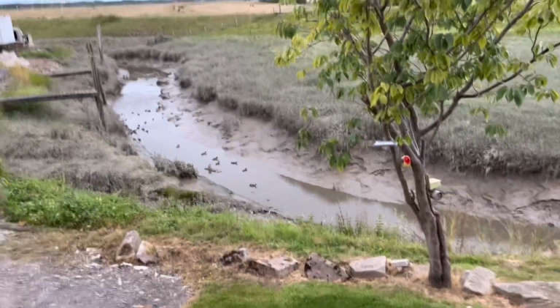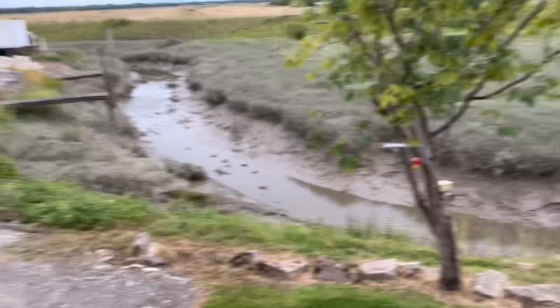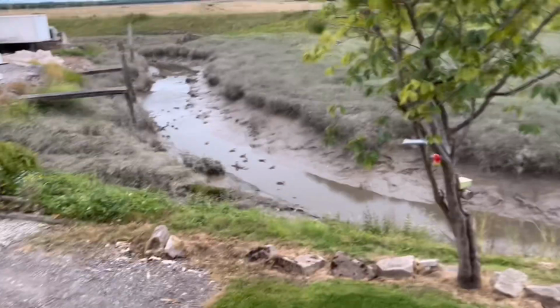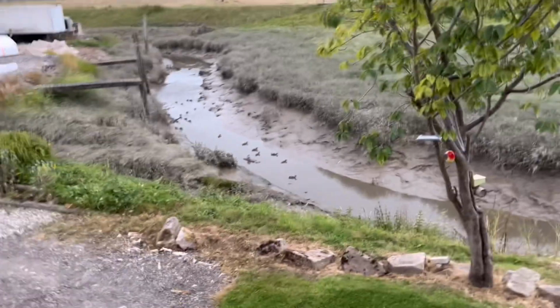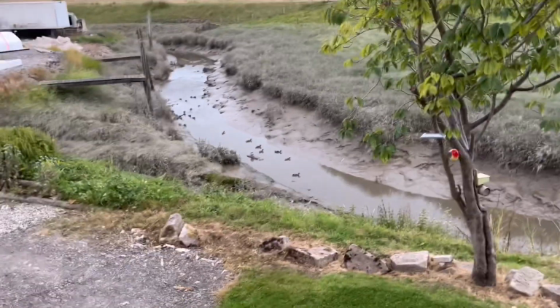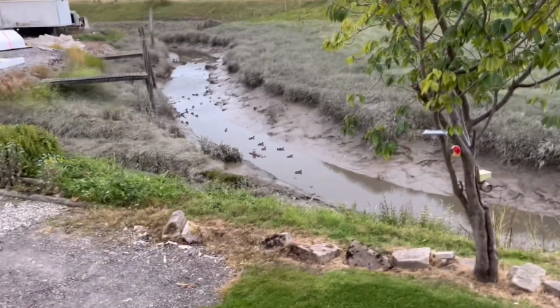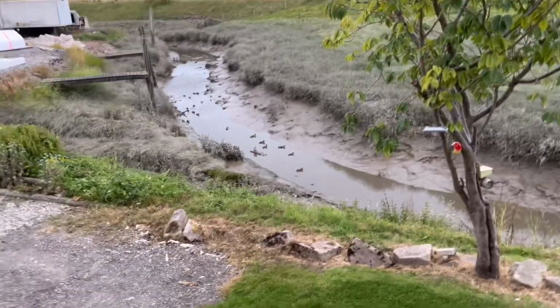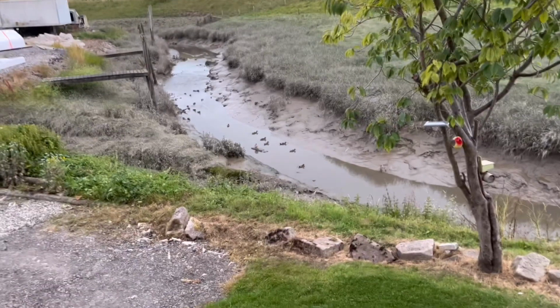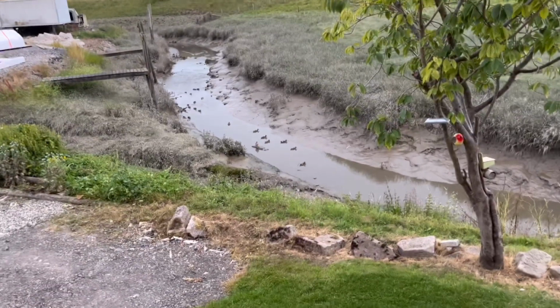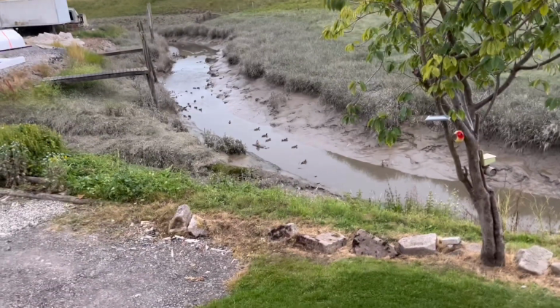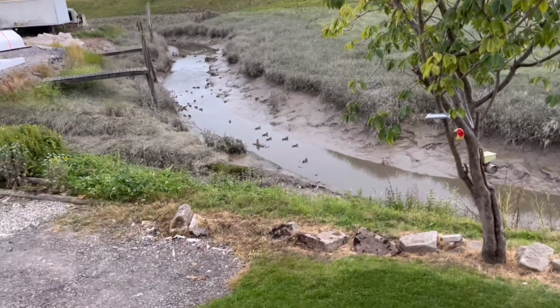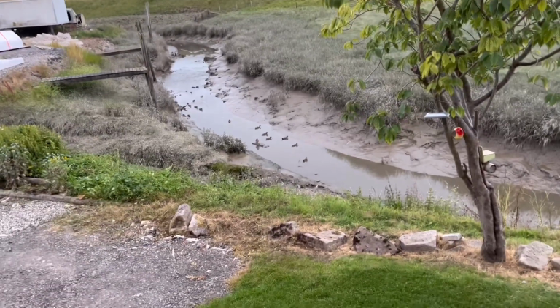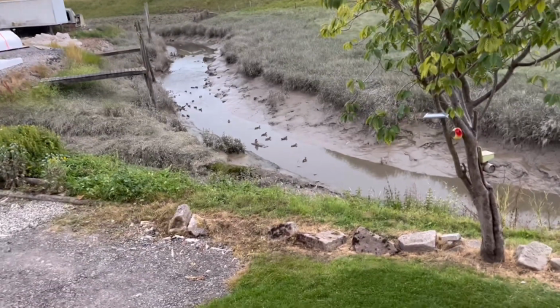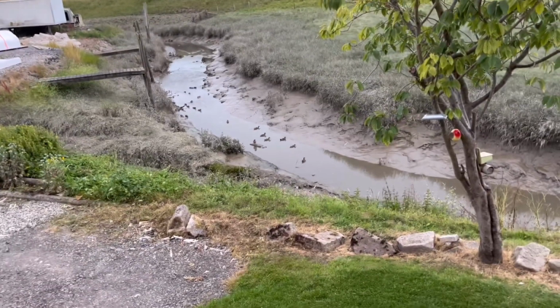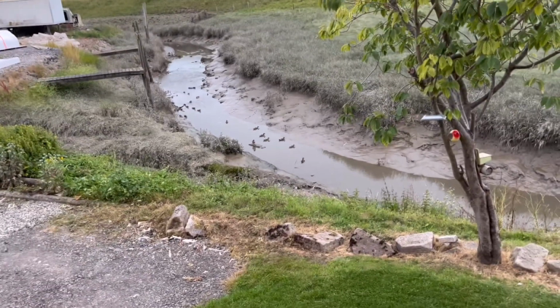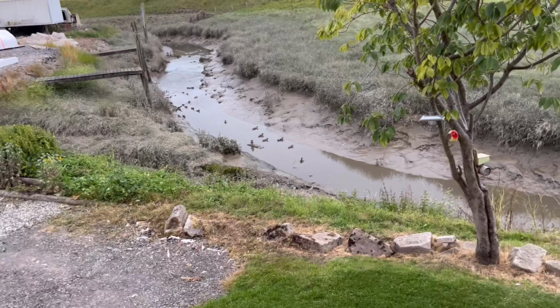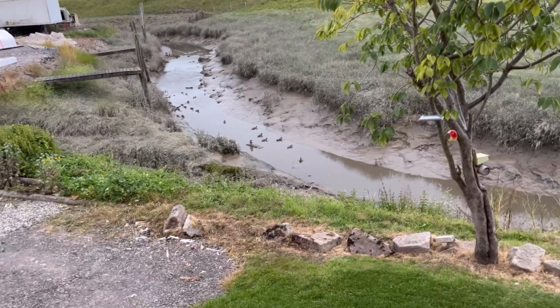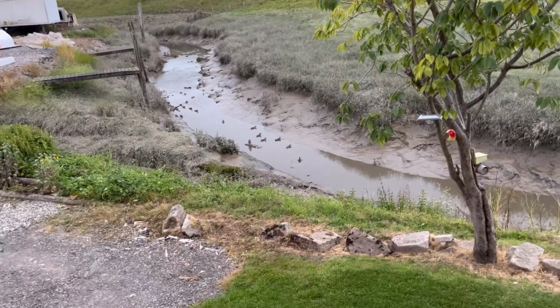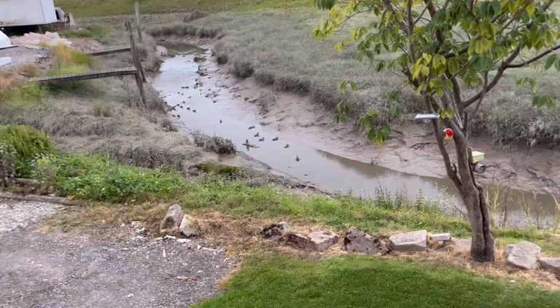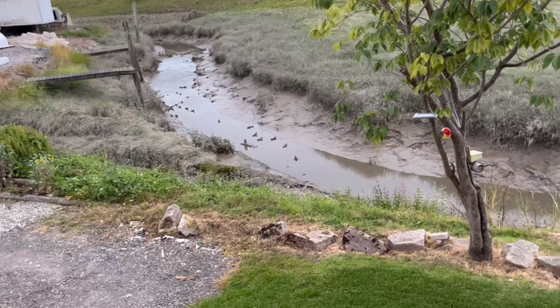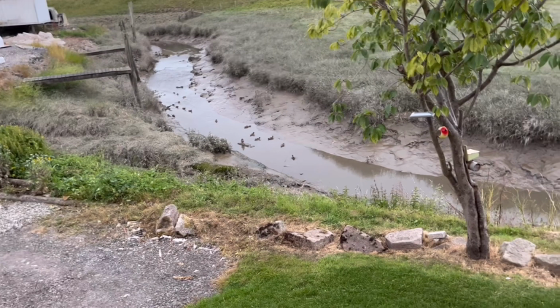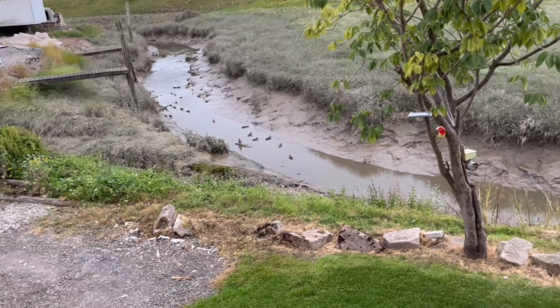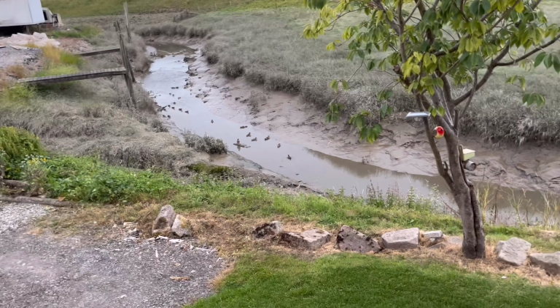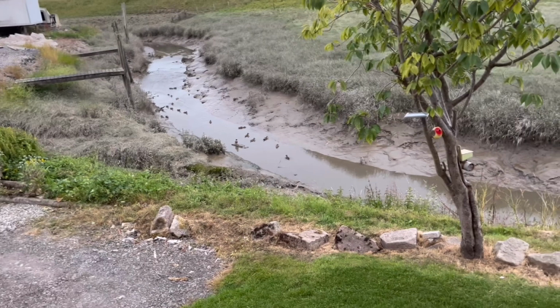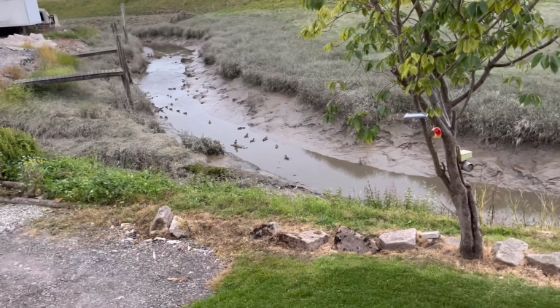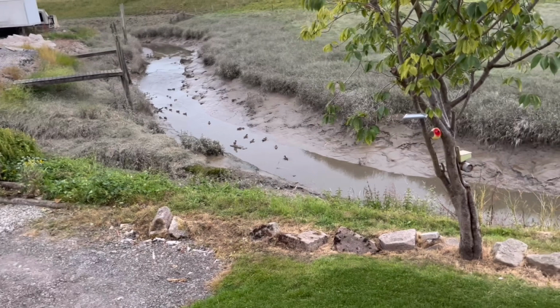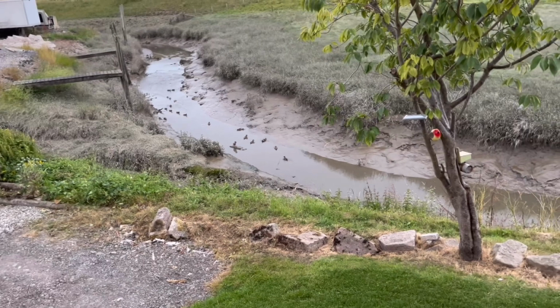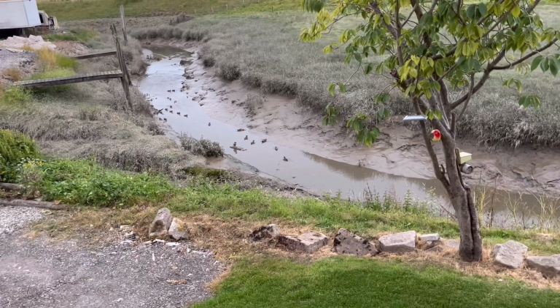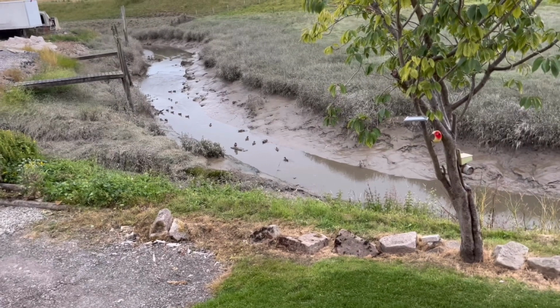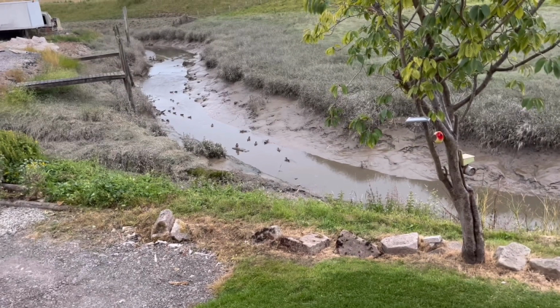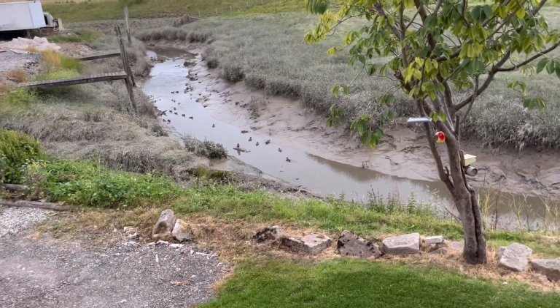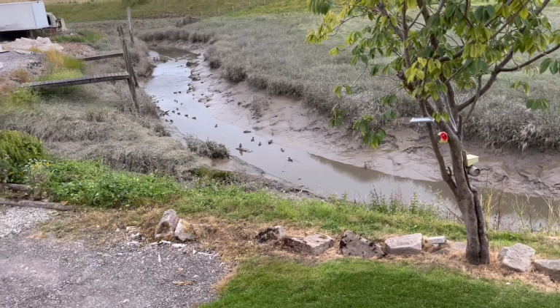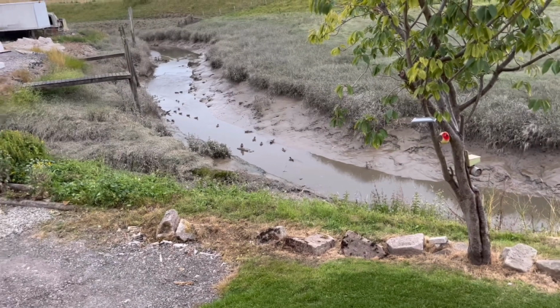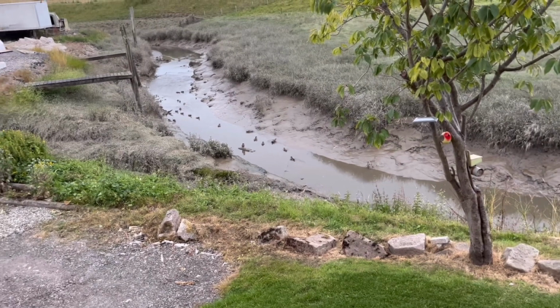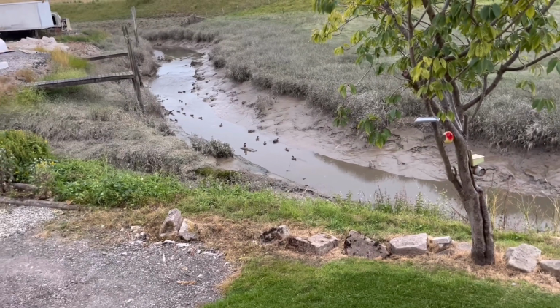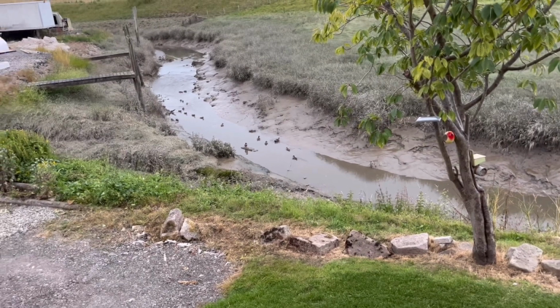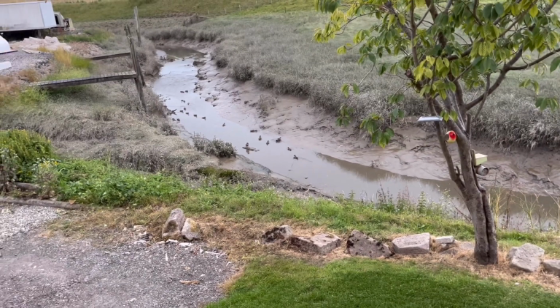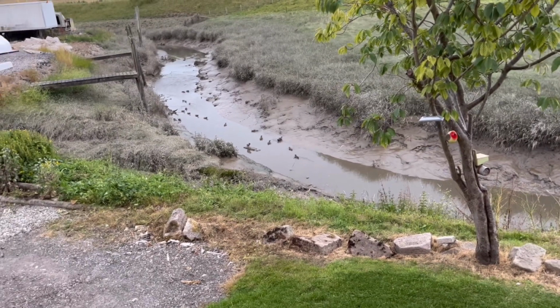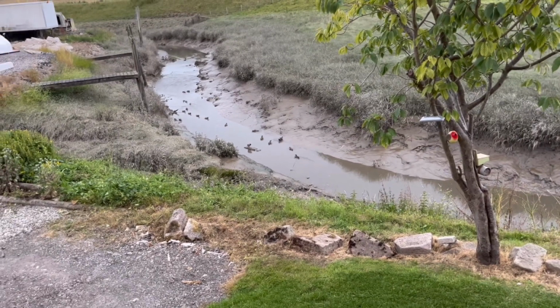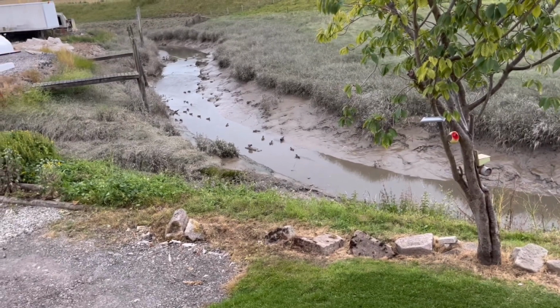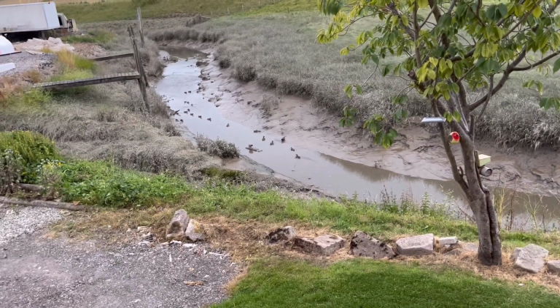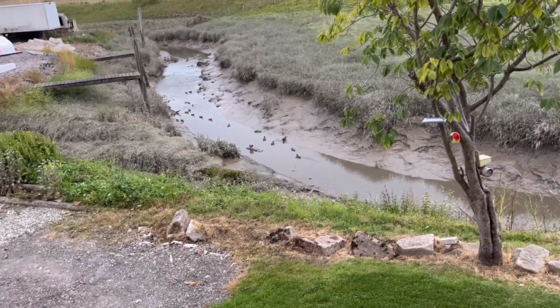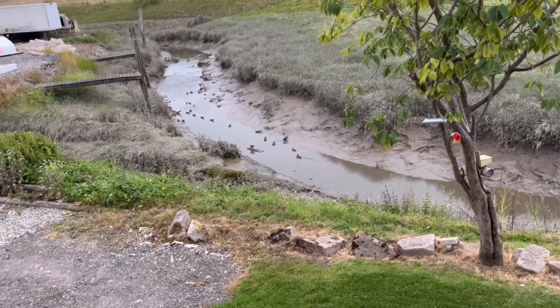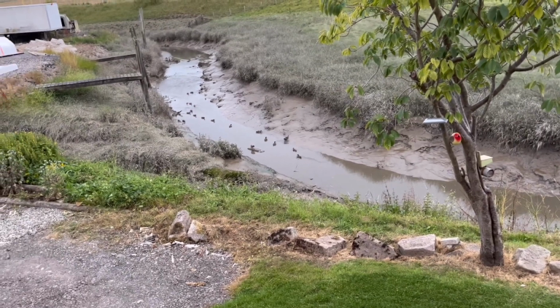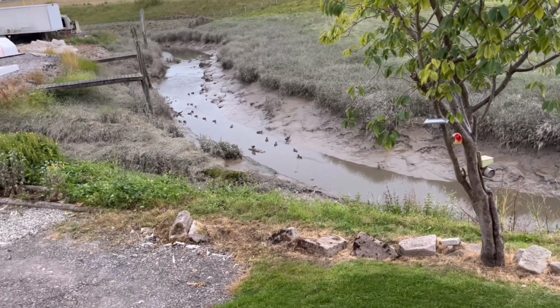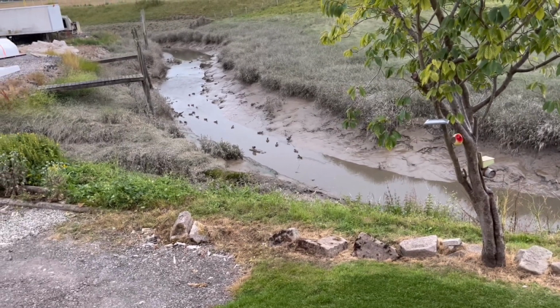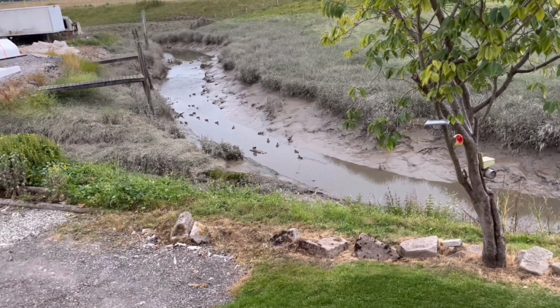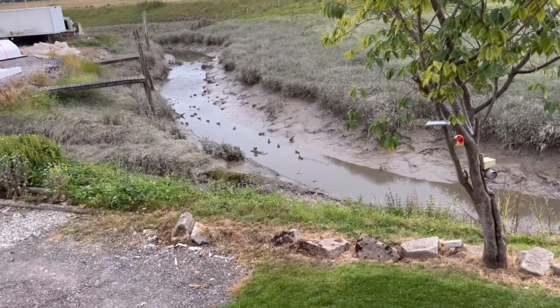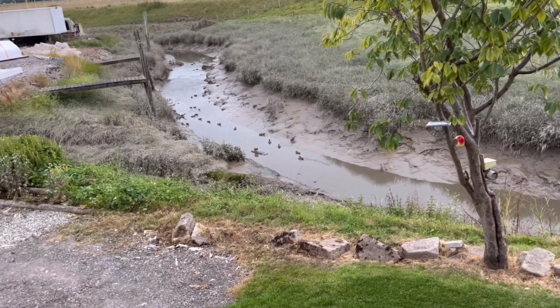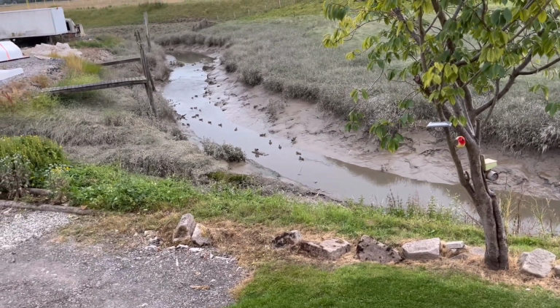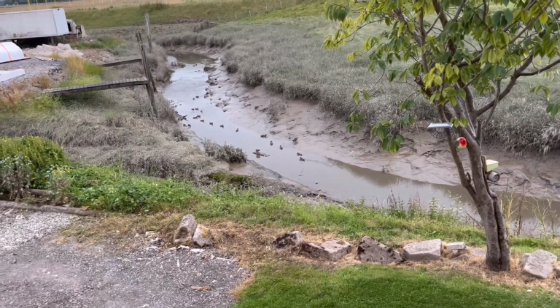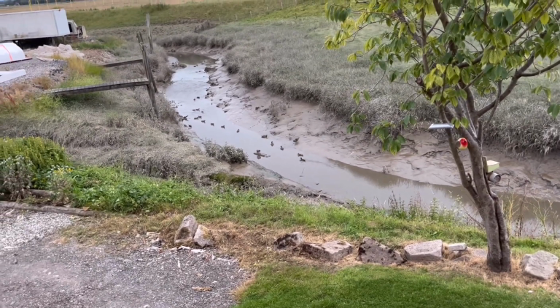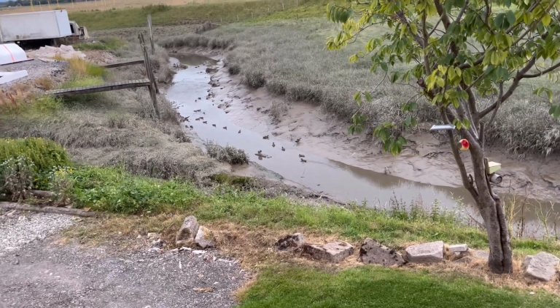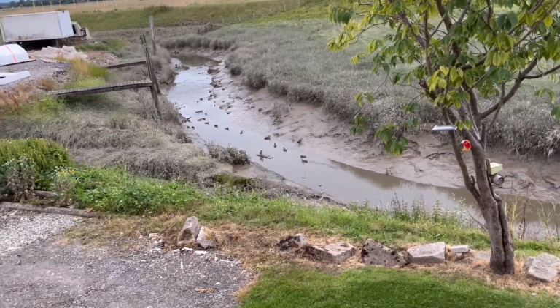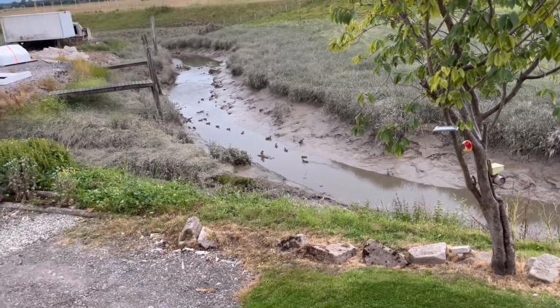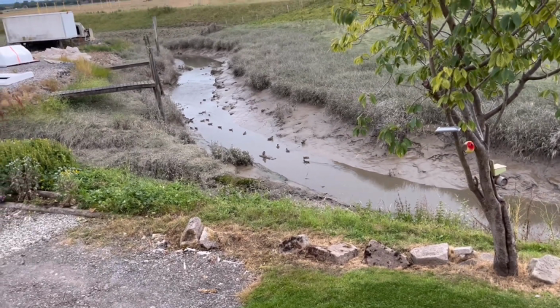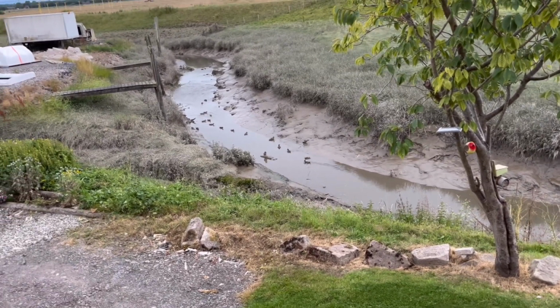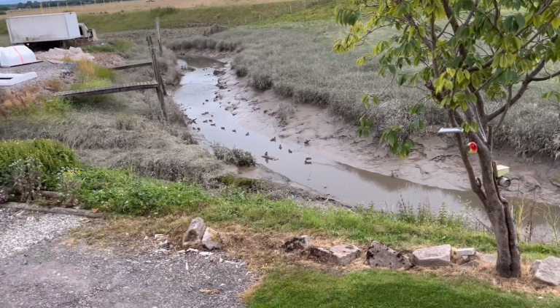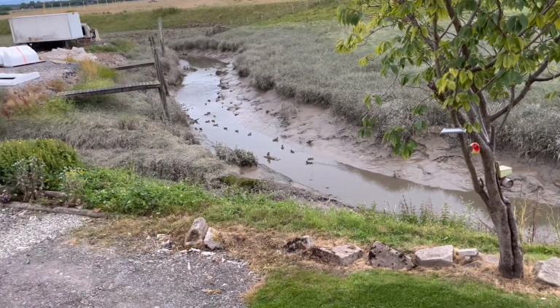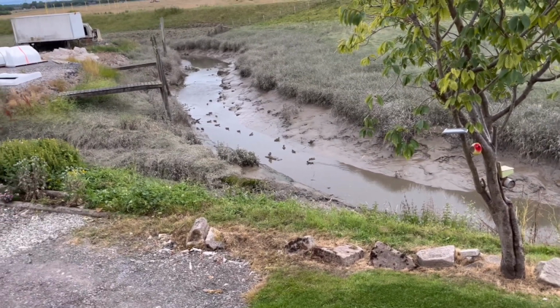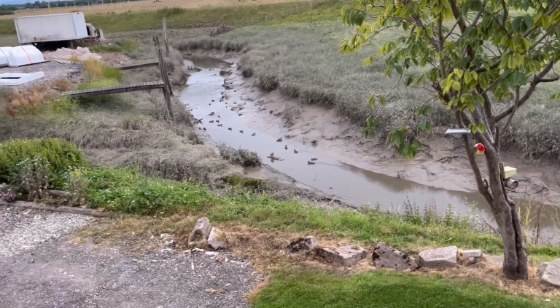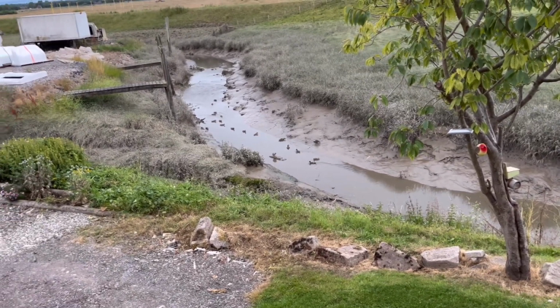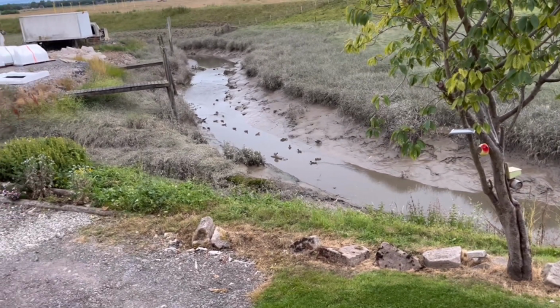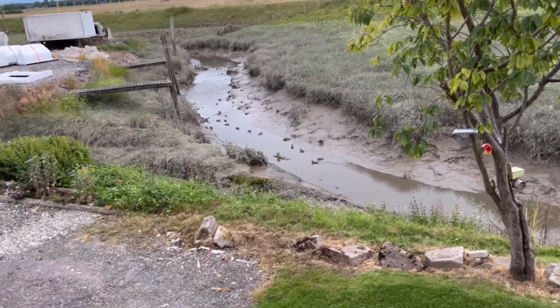So here is a video from above. I'm in the living room.